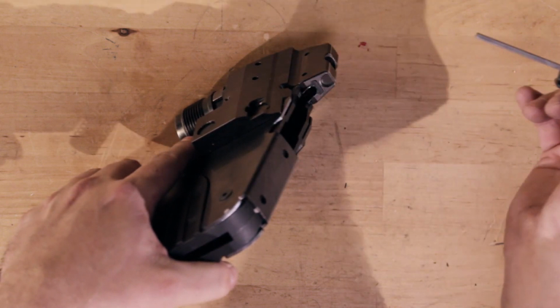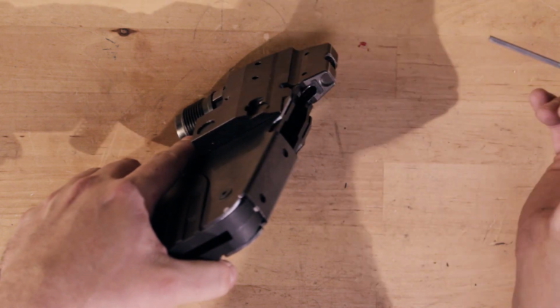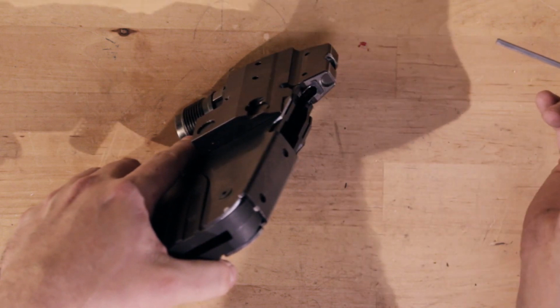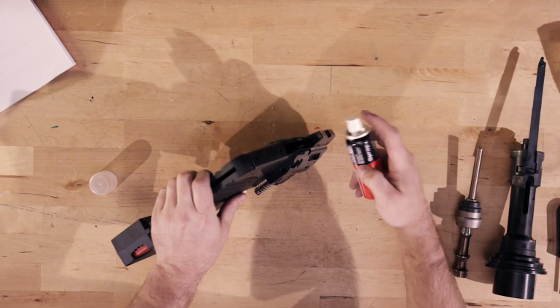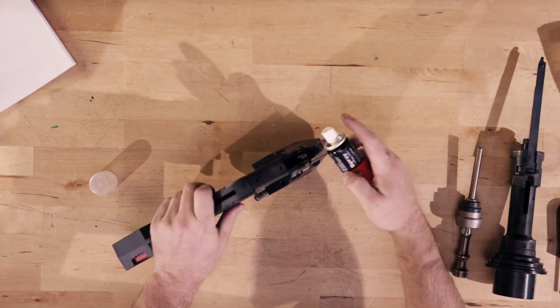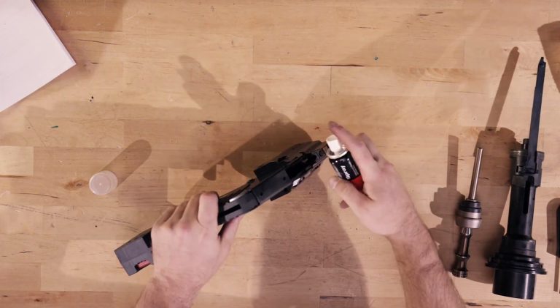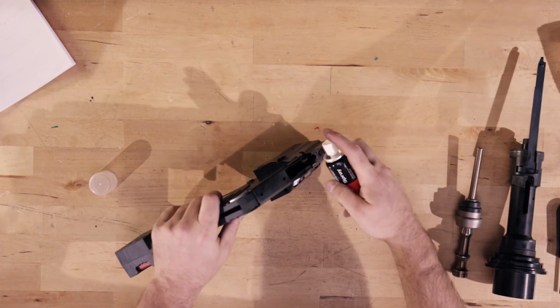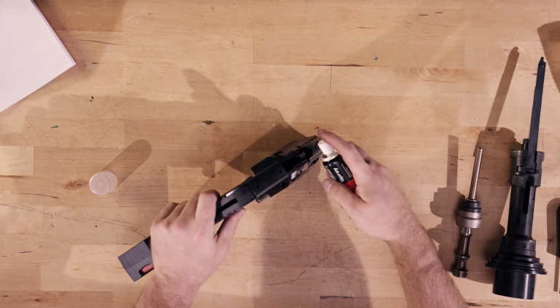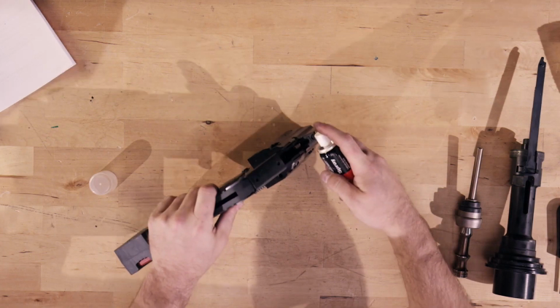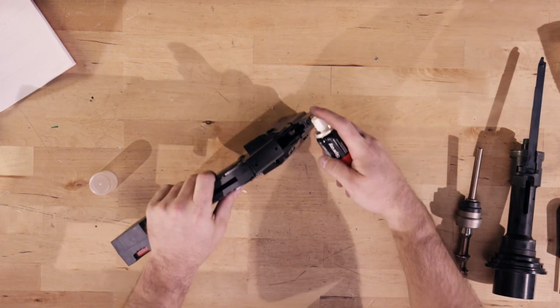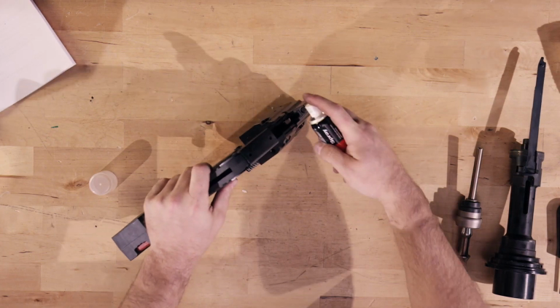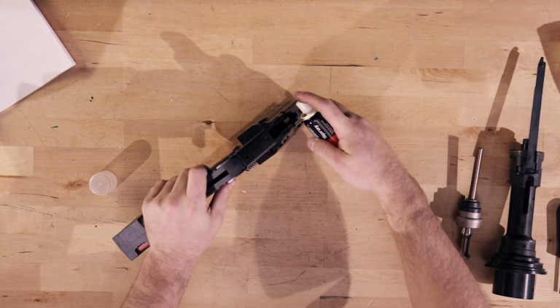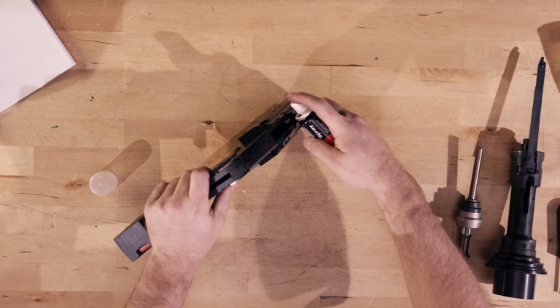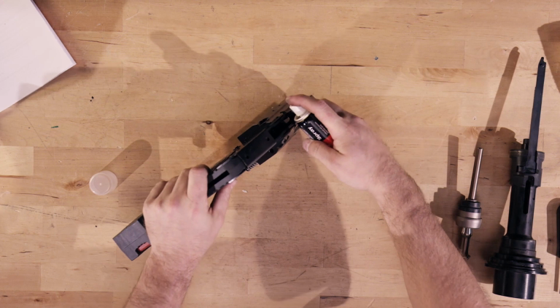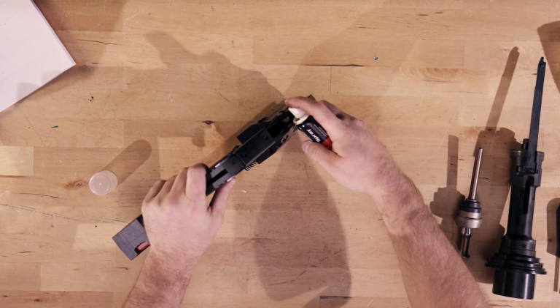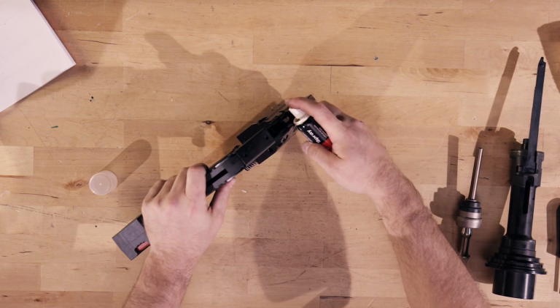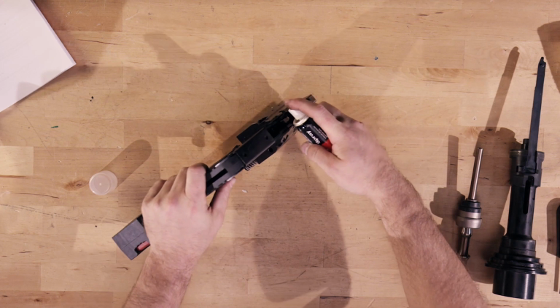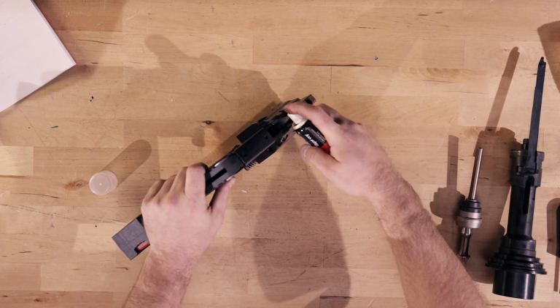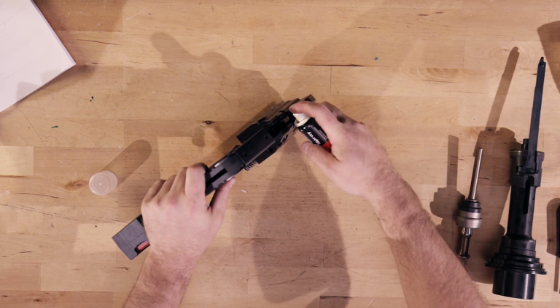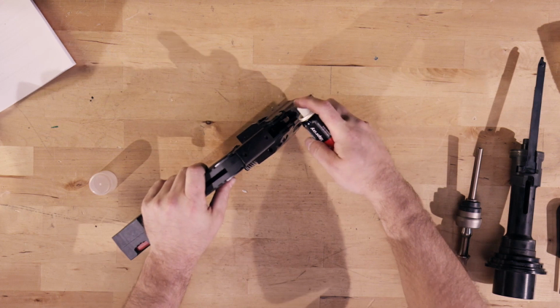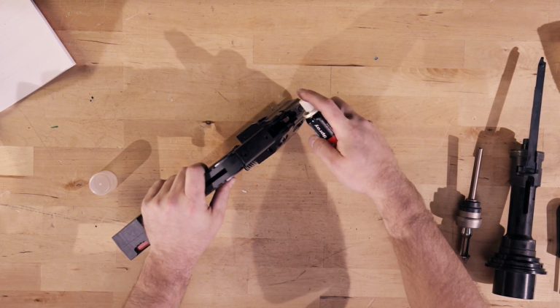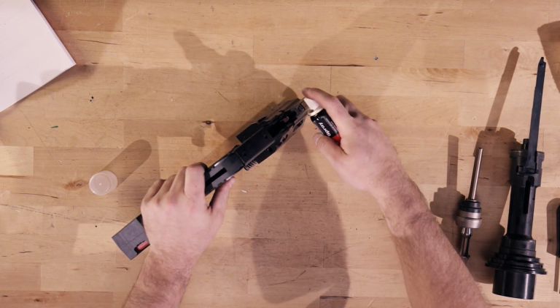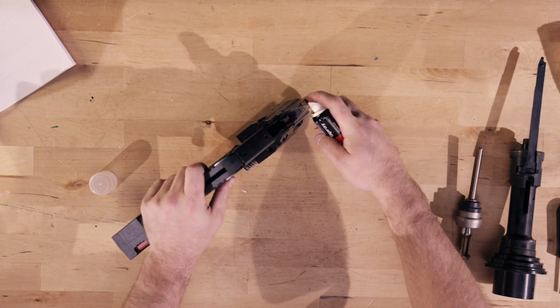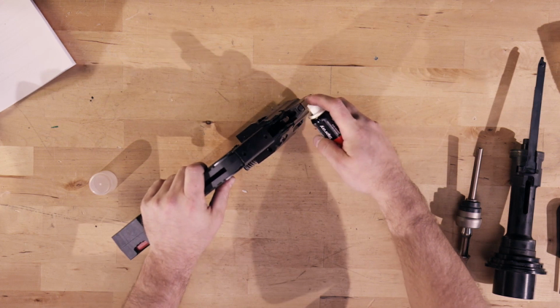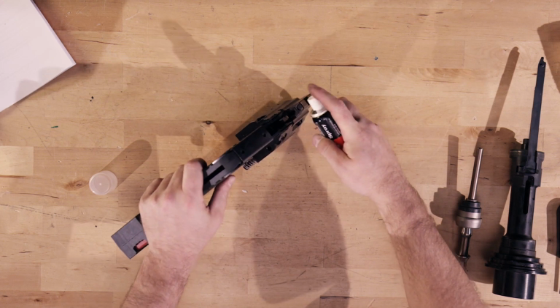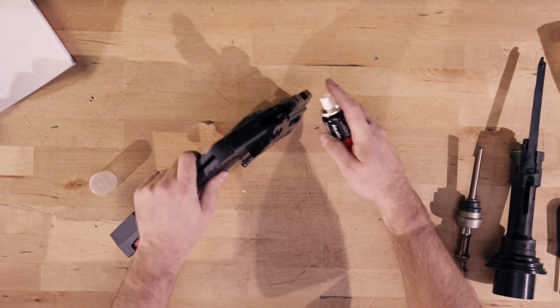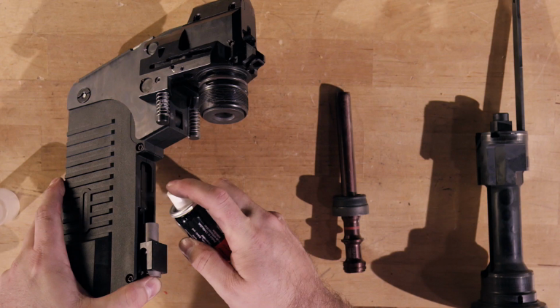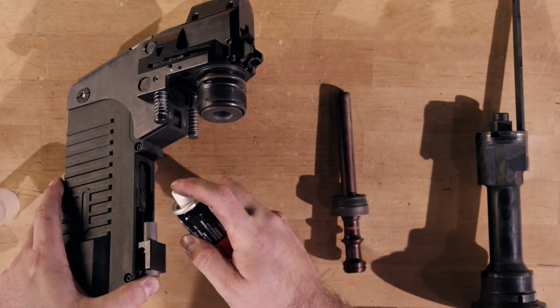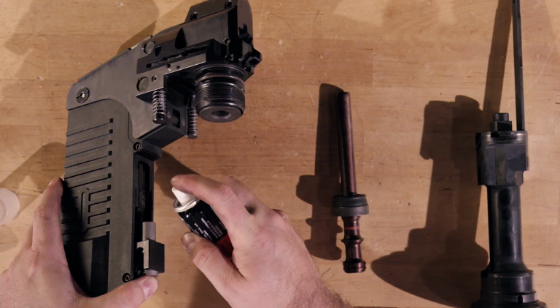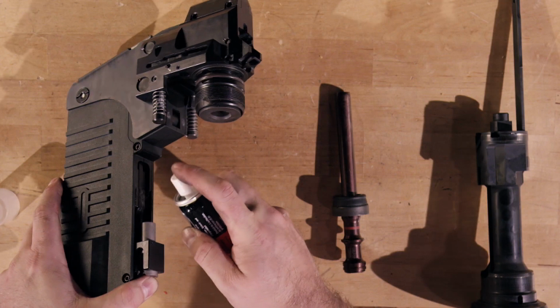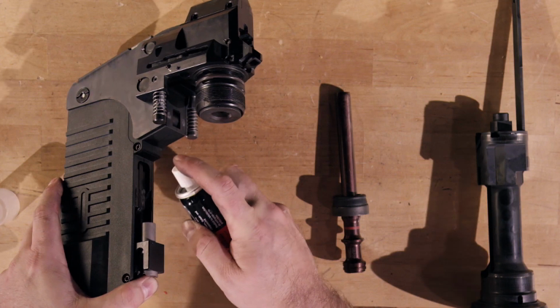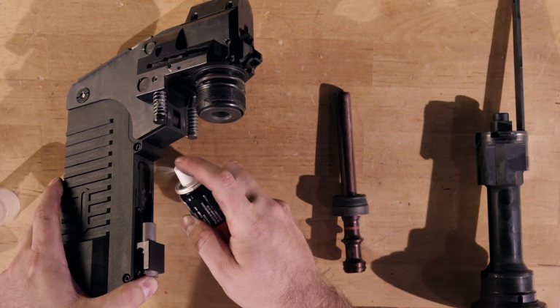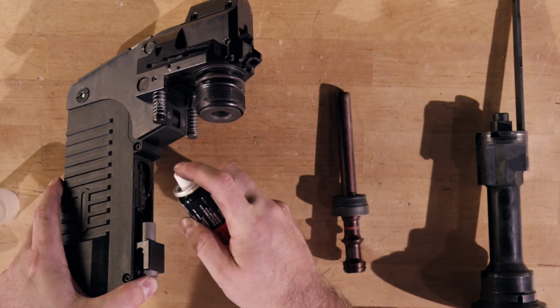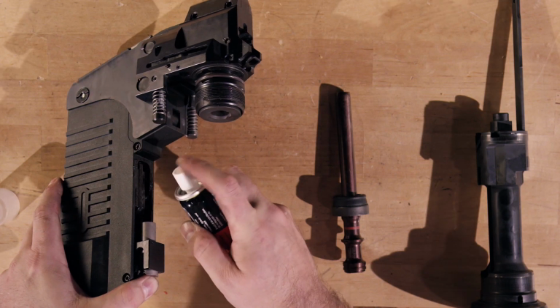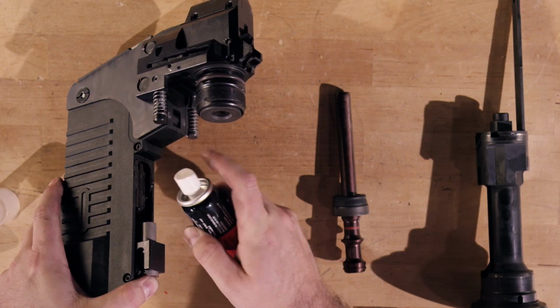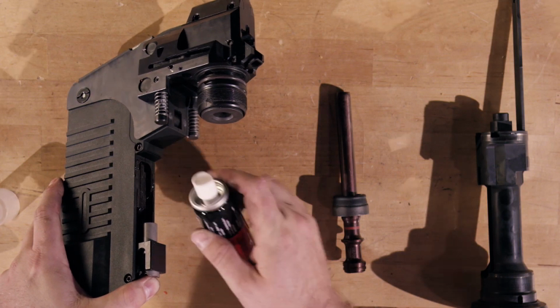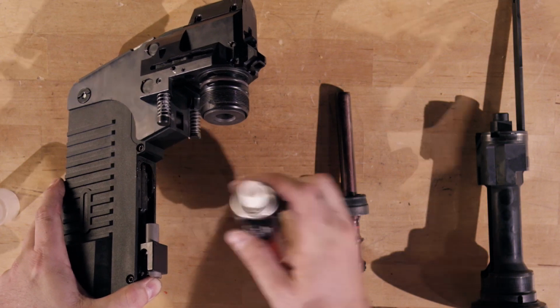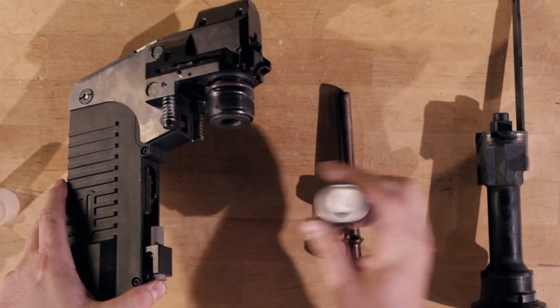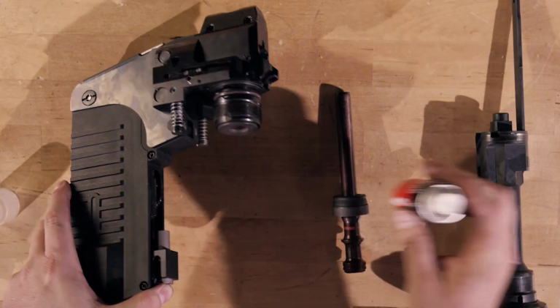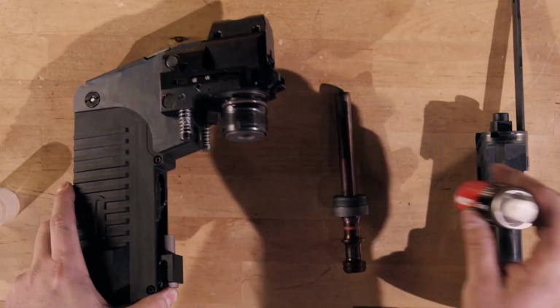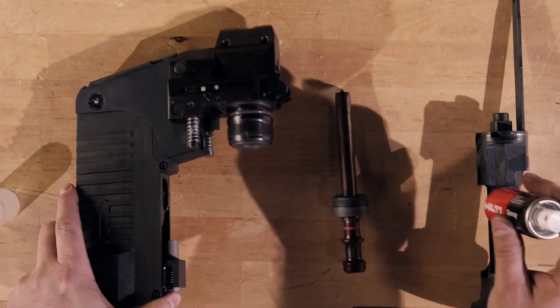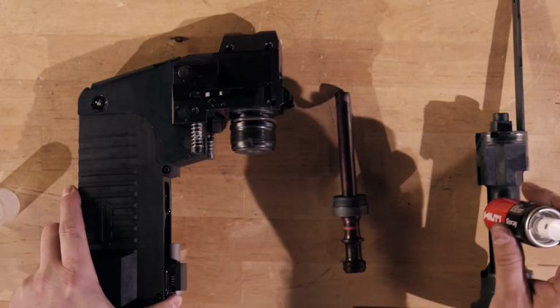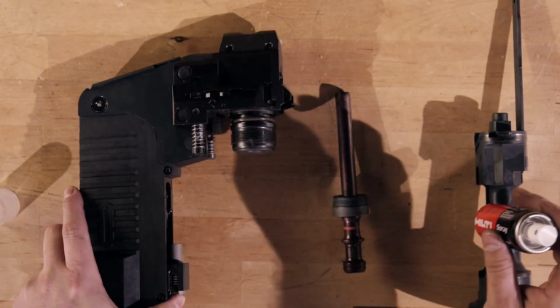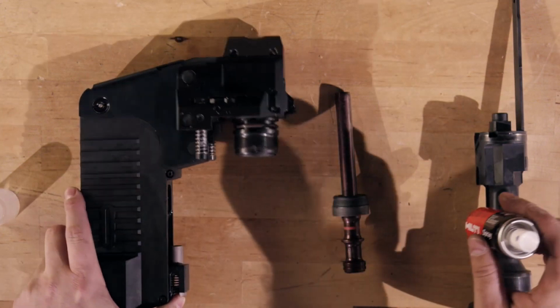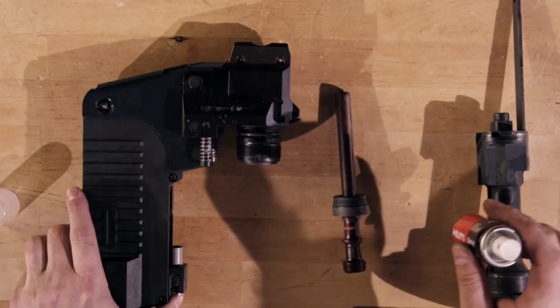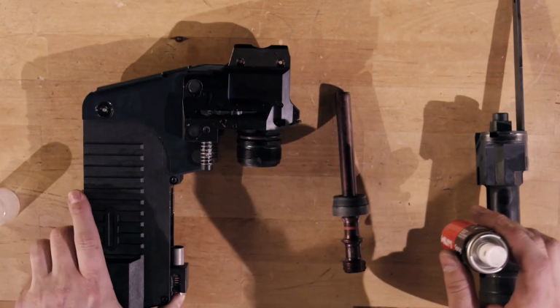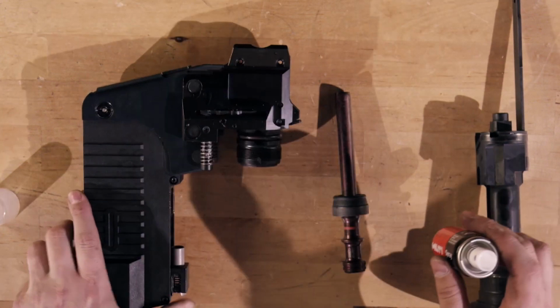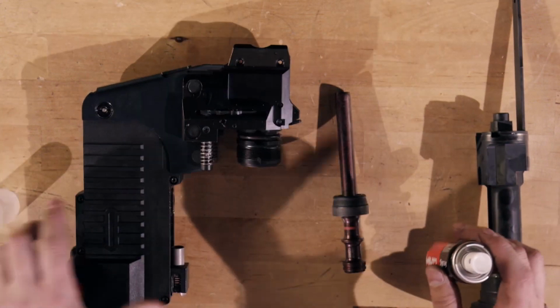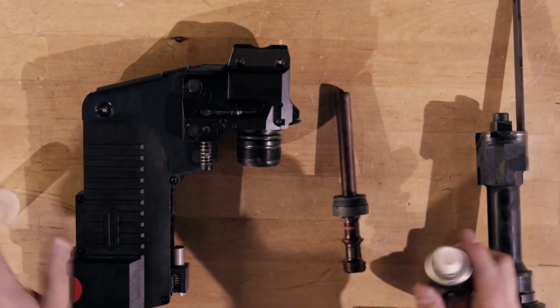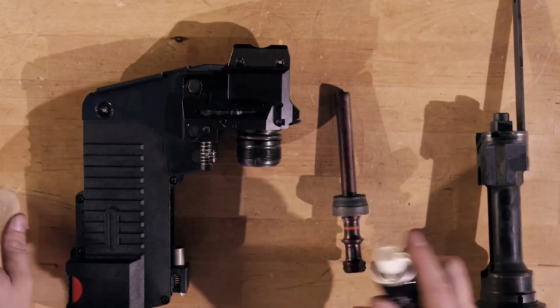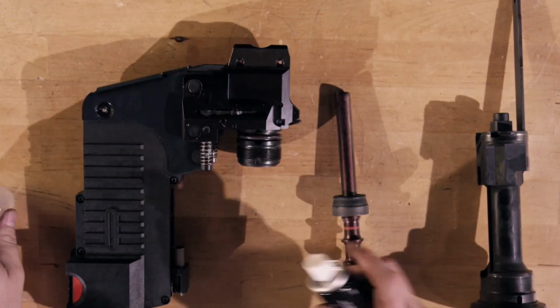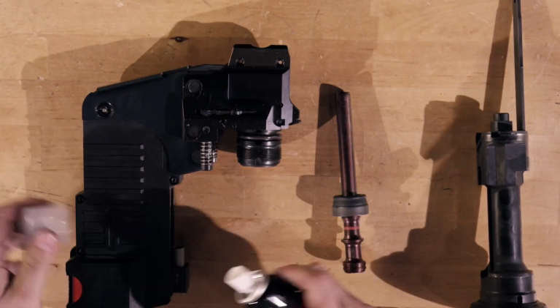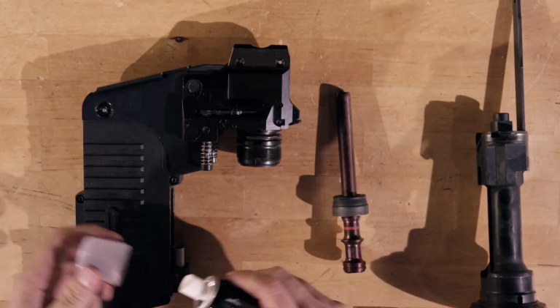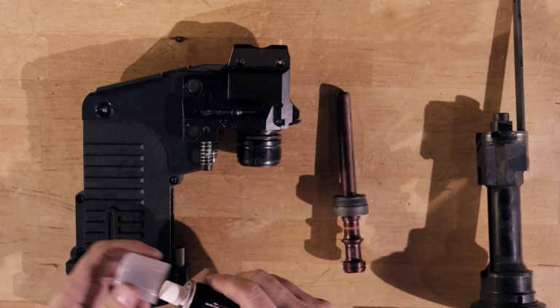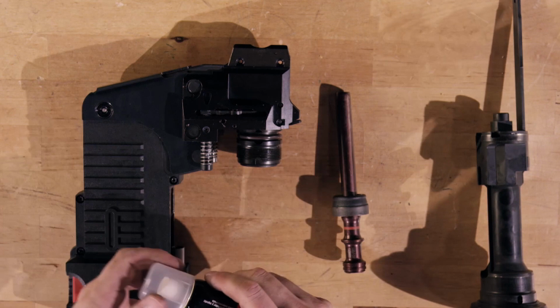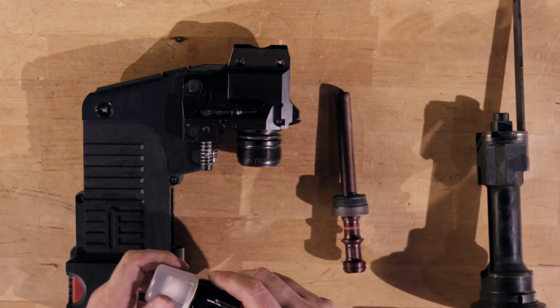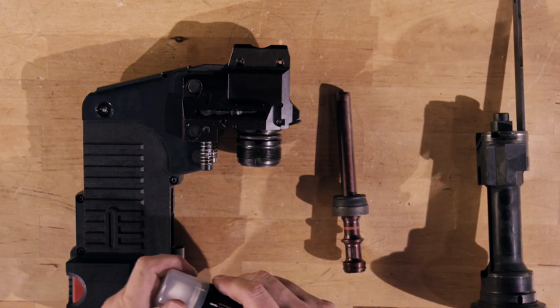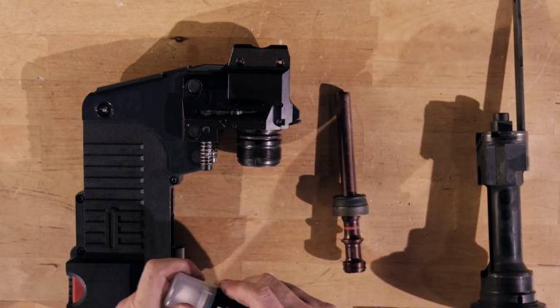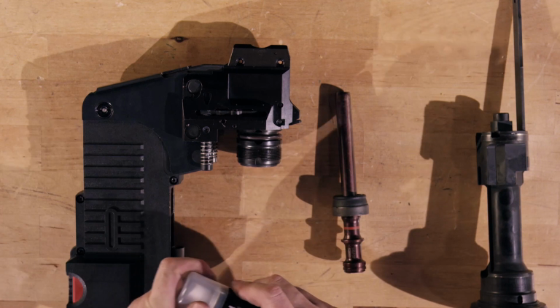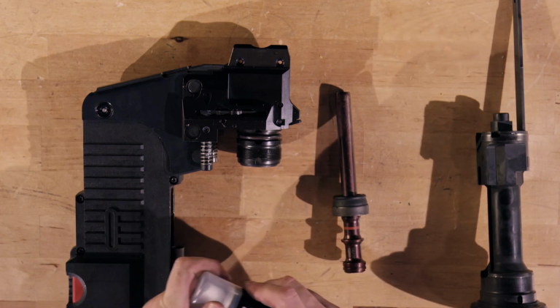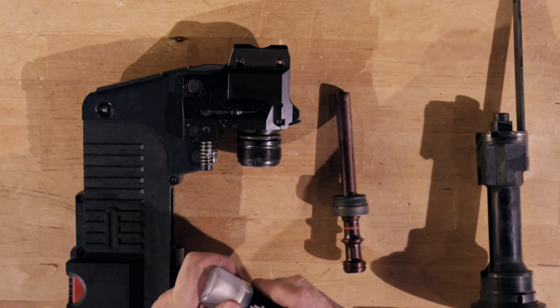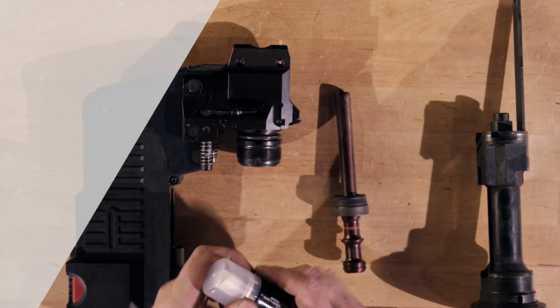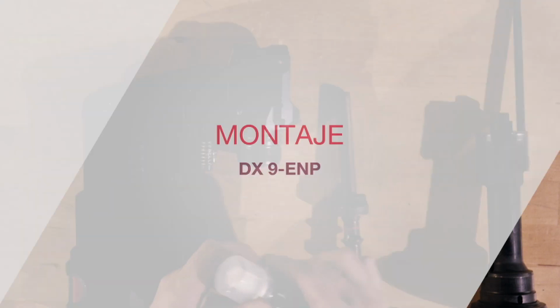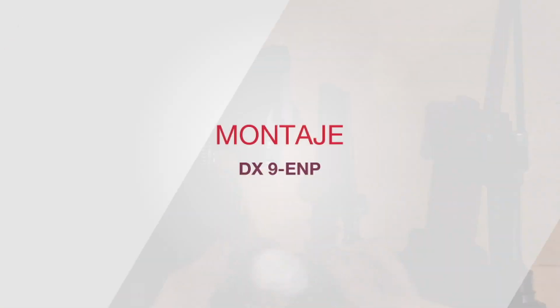Using the small can of lubricant, spray here and here to ensure proper functioning of the components. The tool is ready to reassemble.